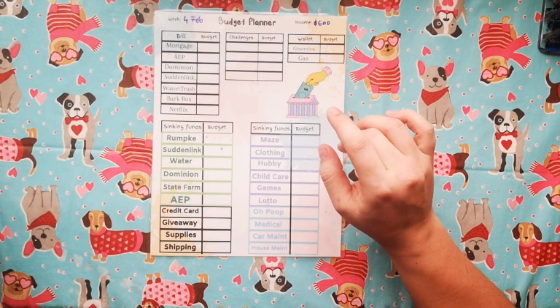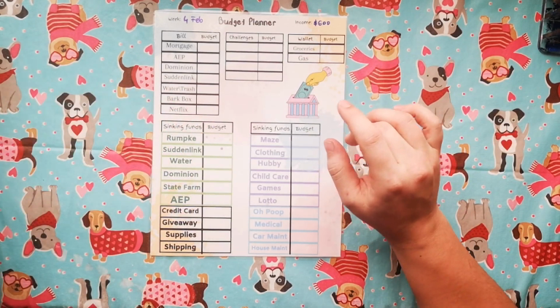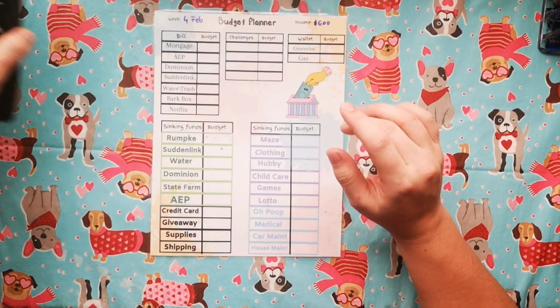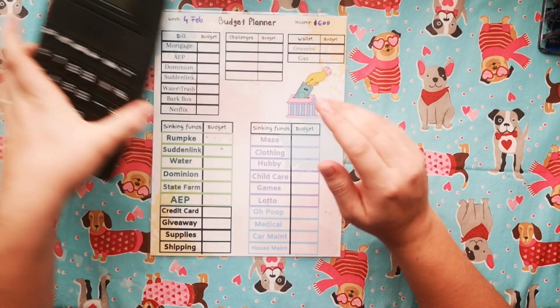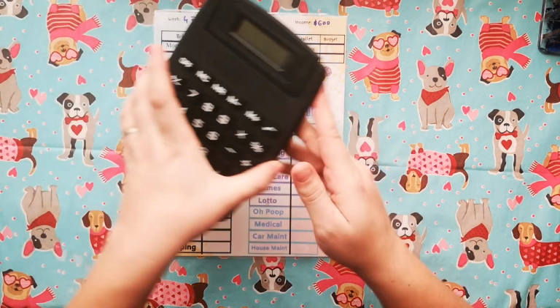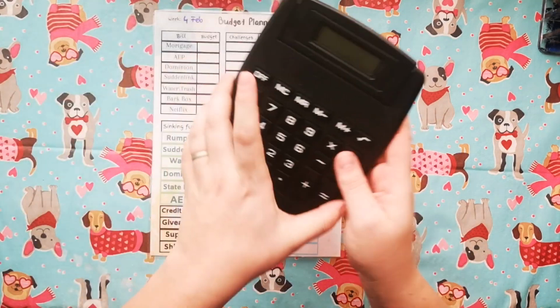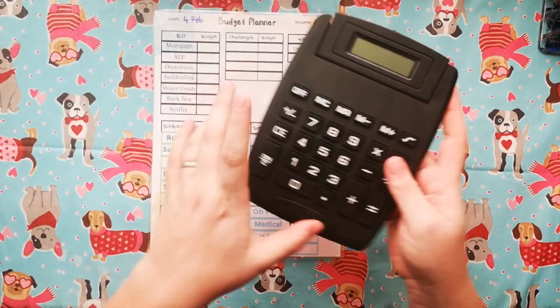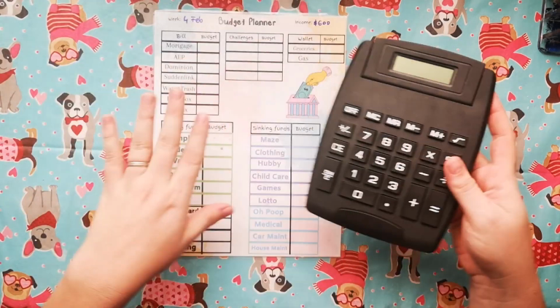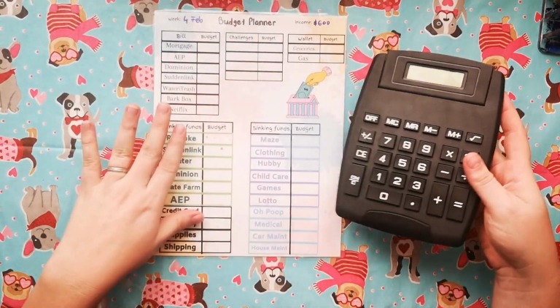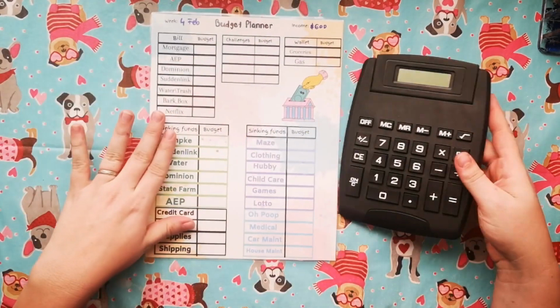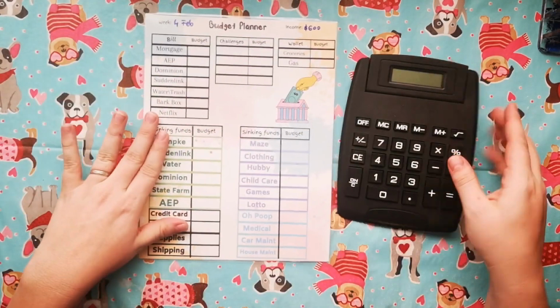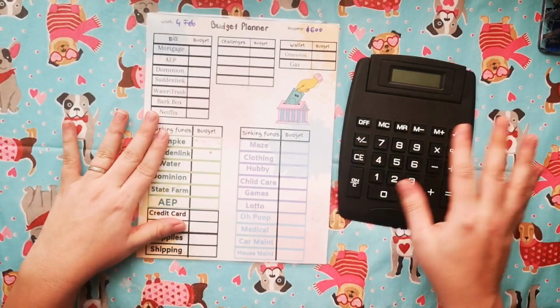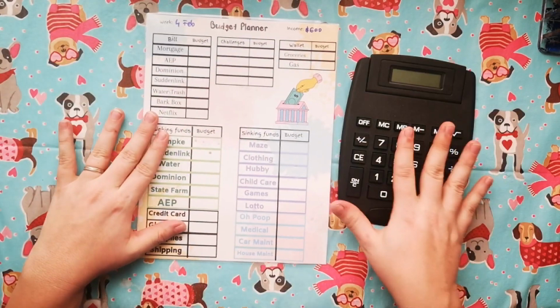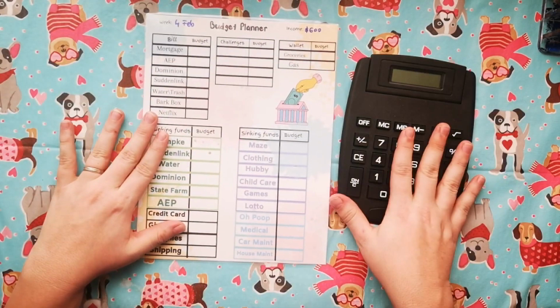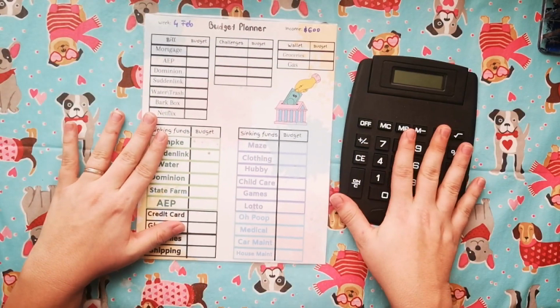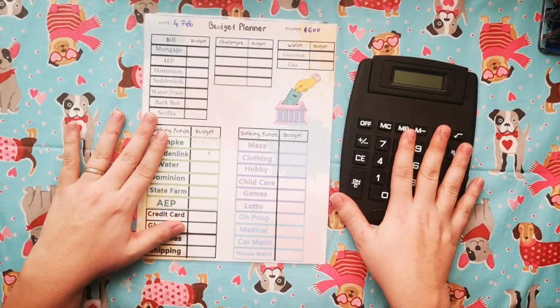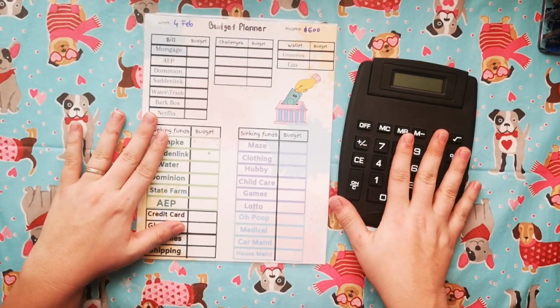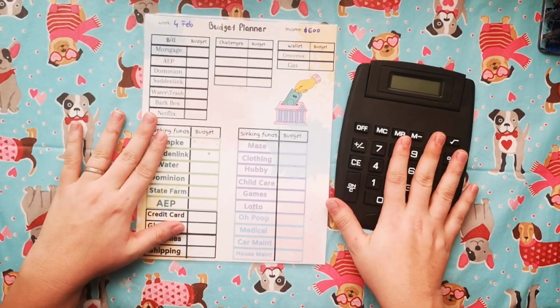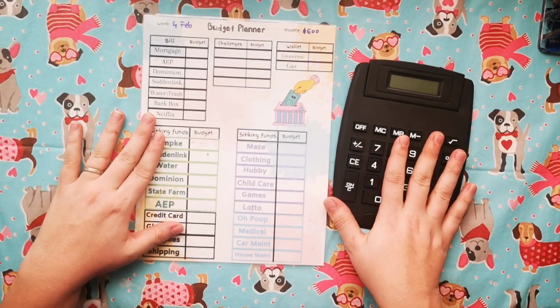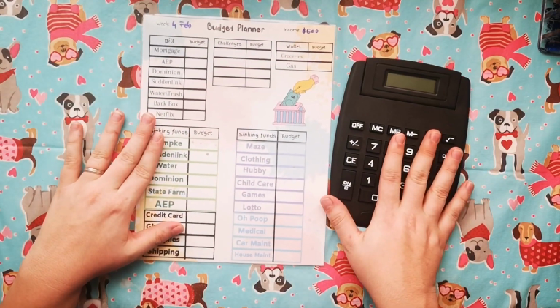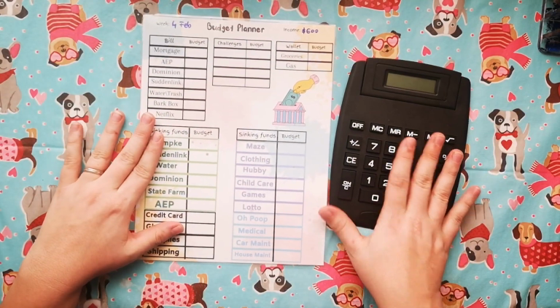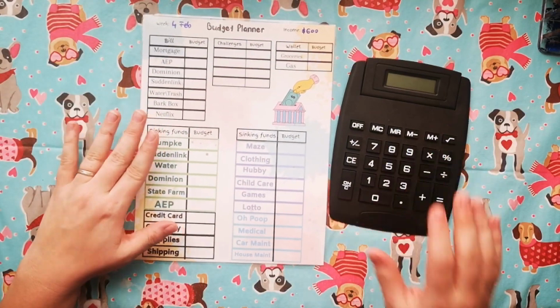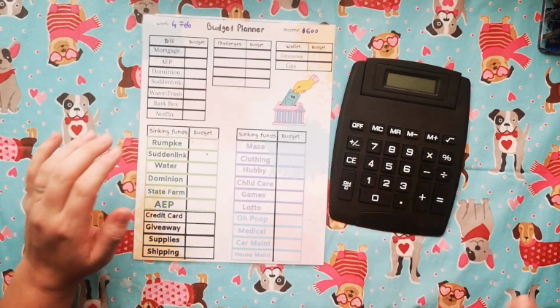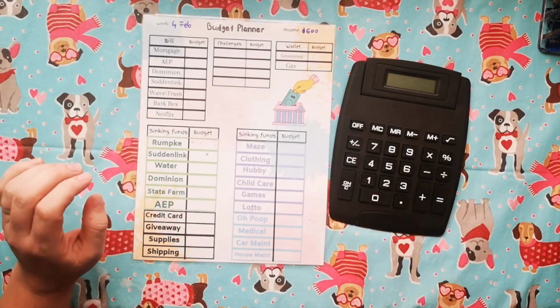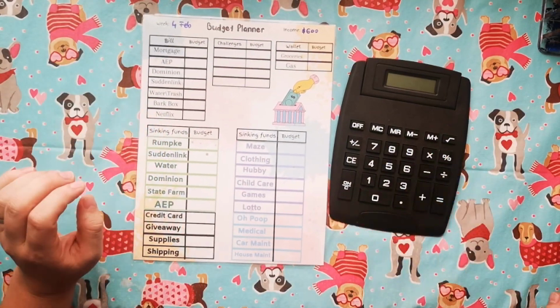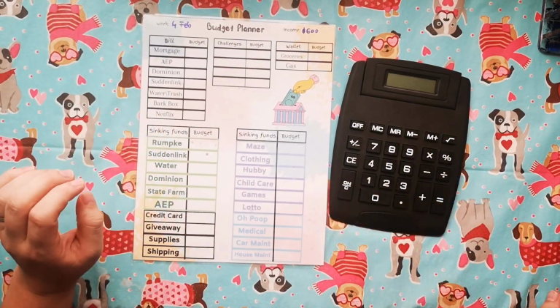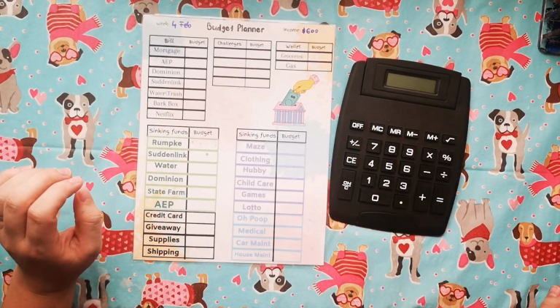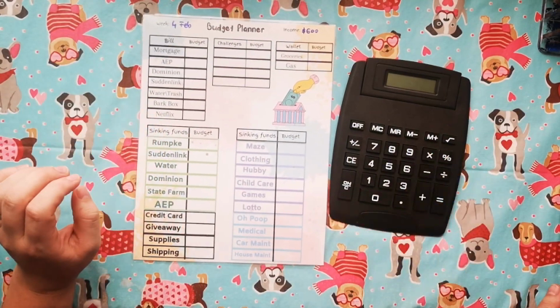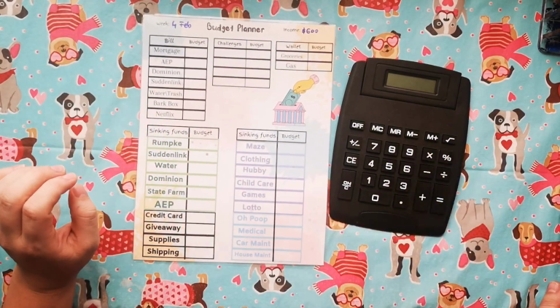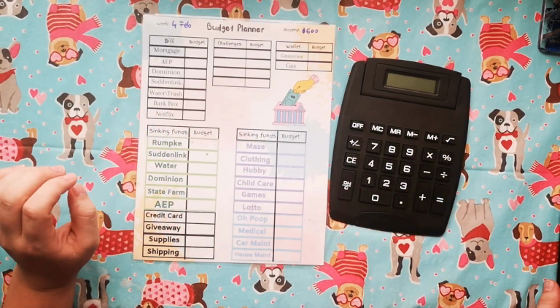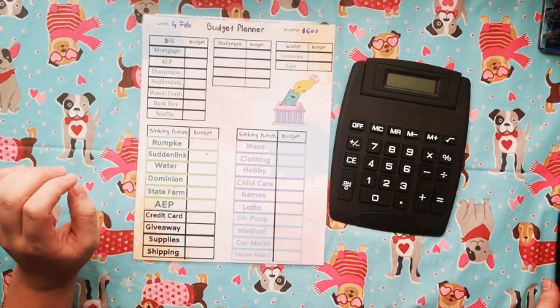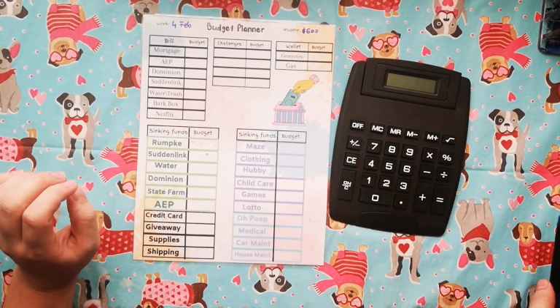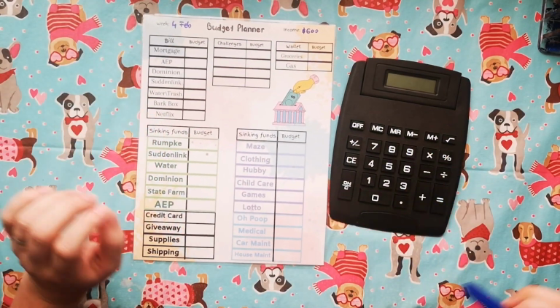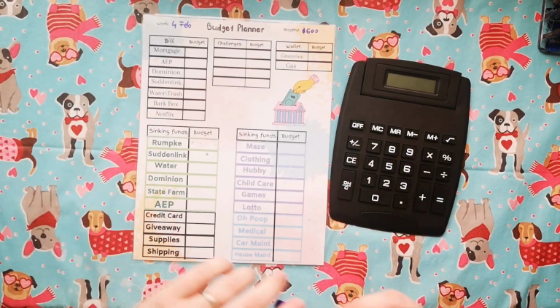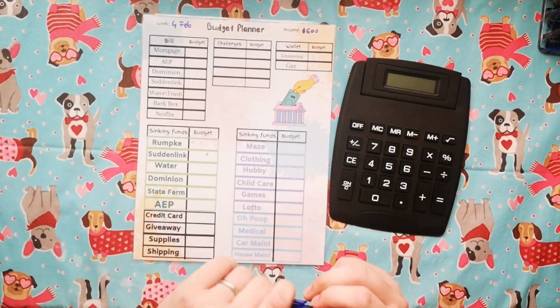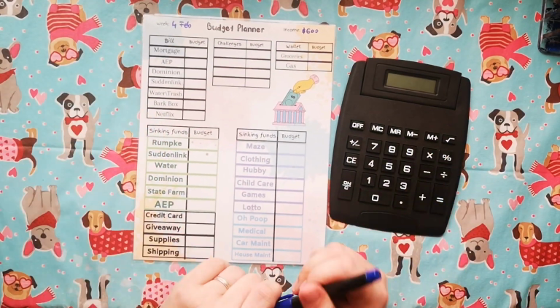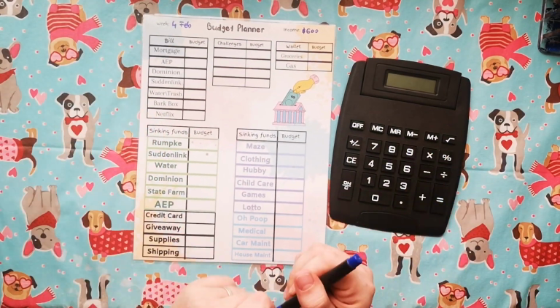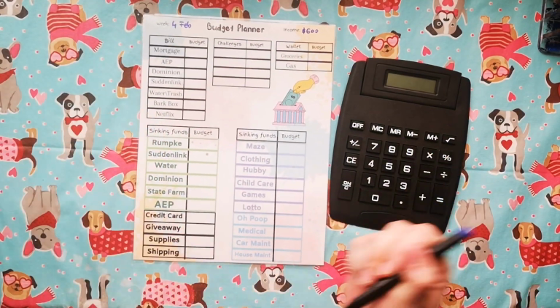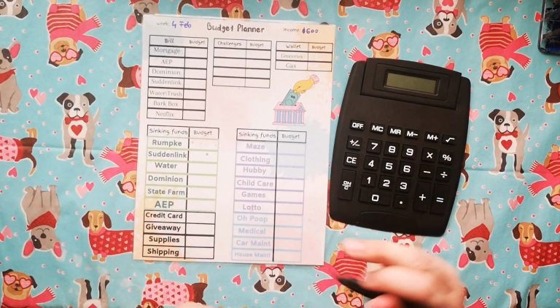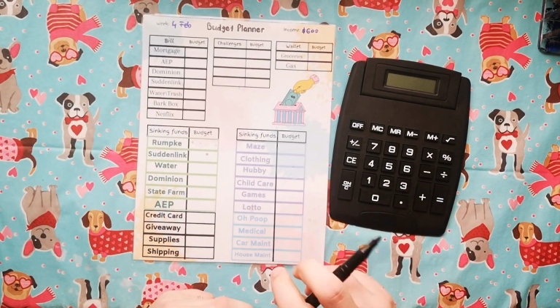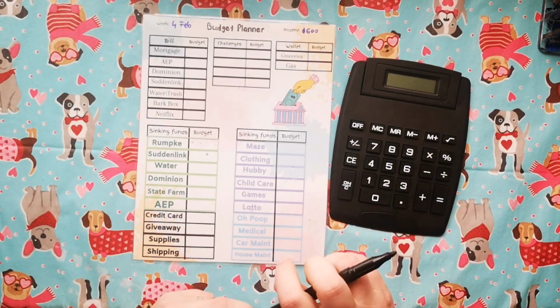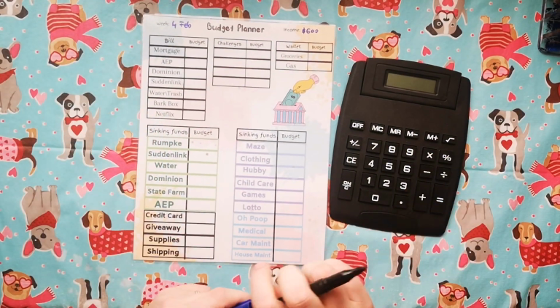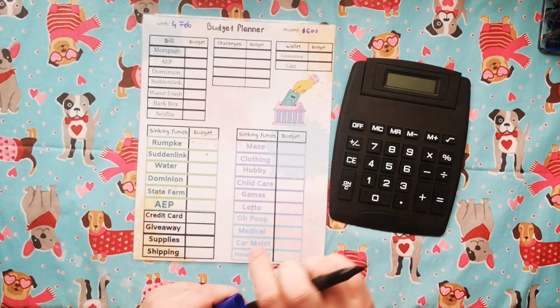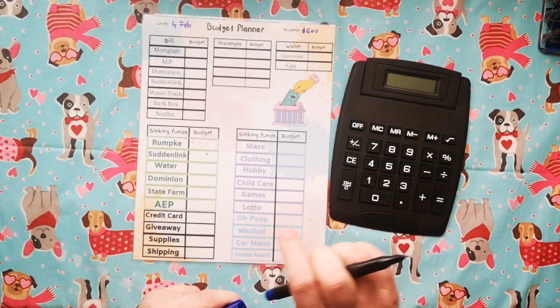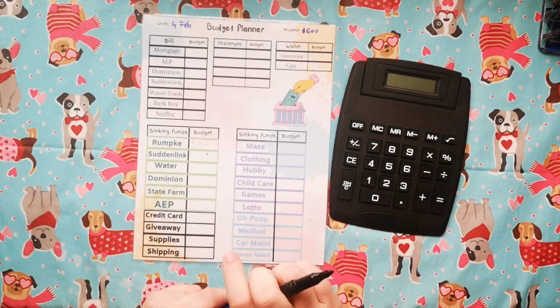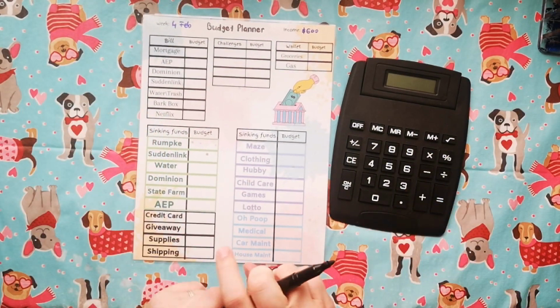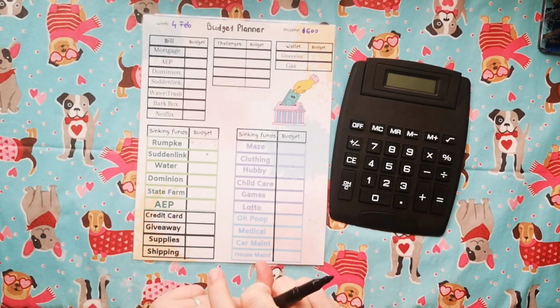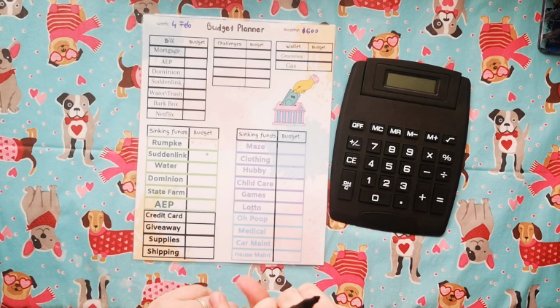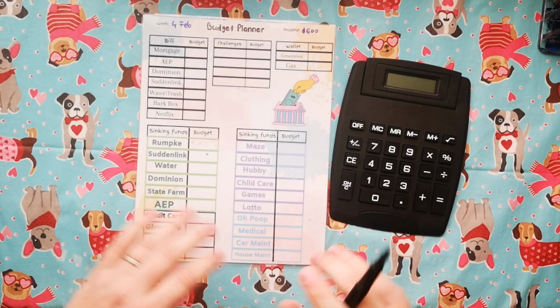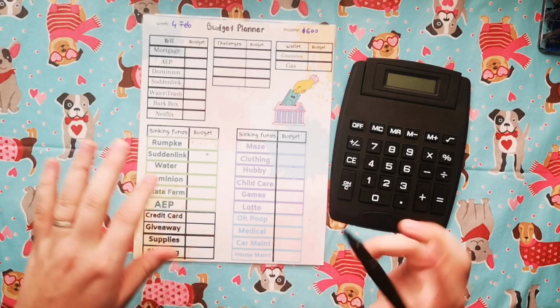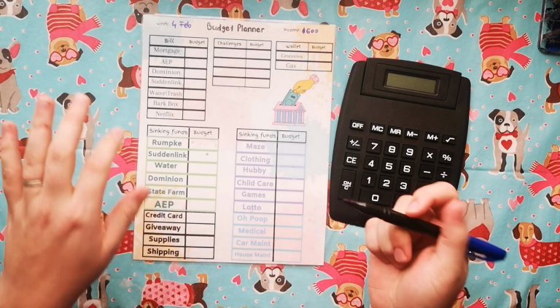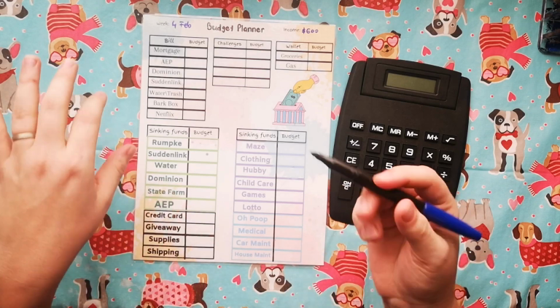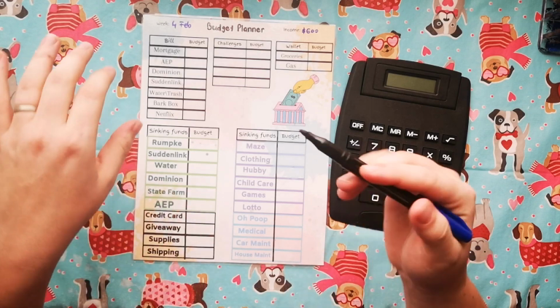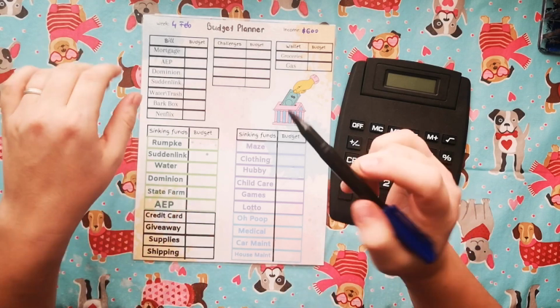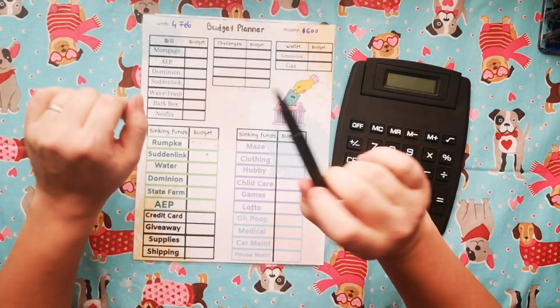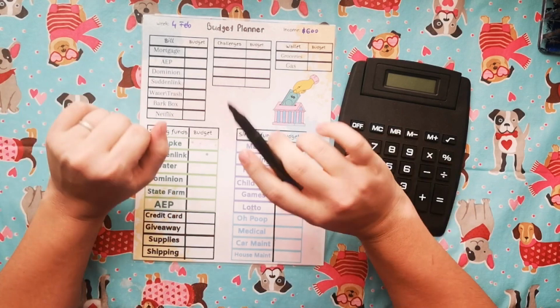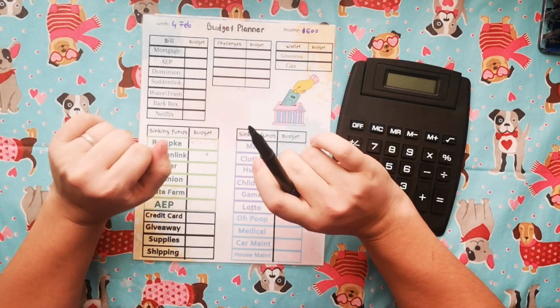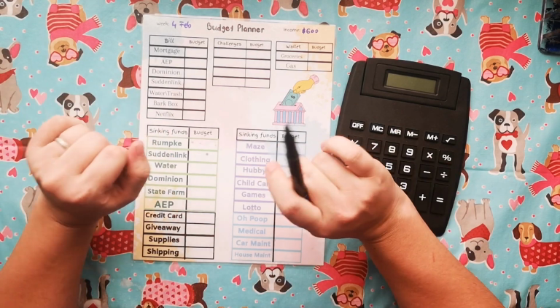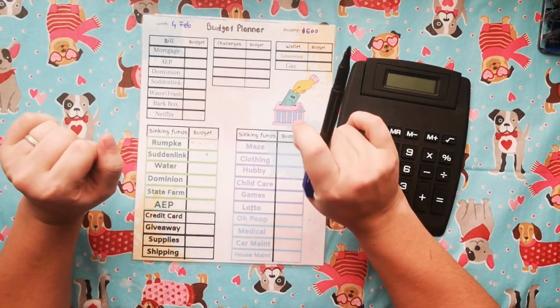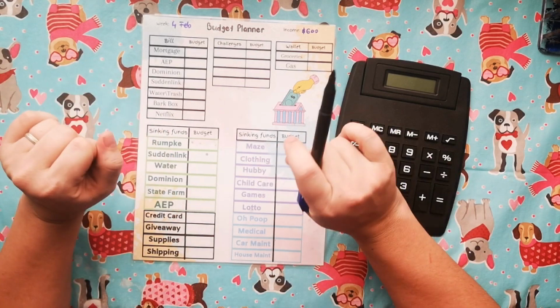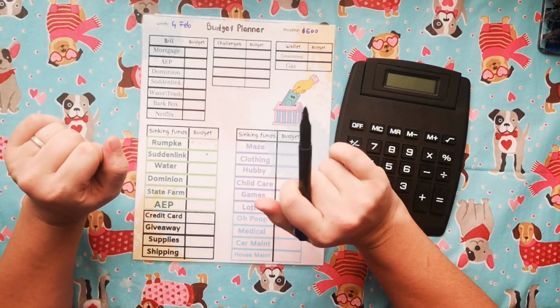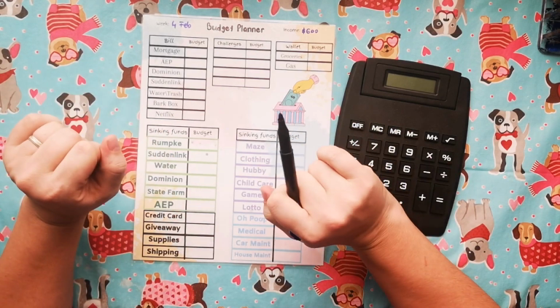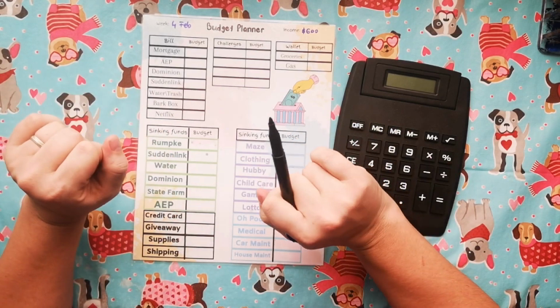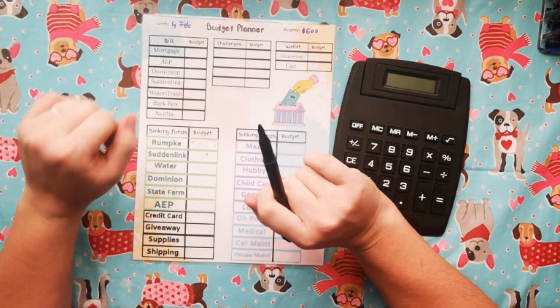I've got my calculator right here and my marker.